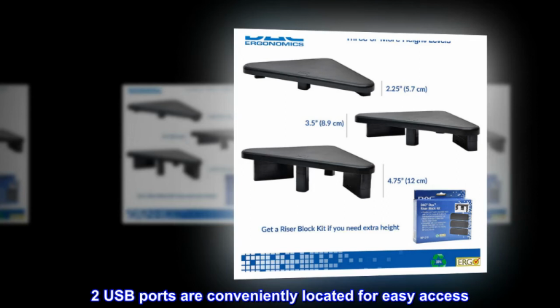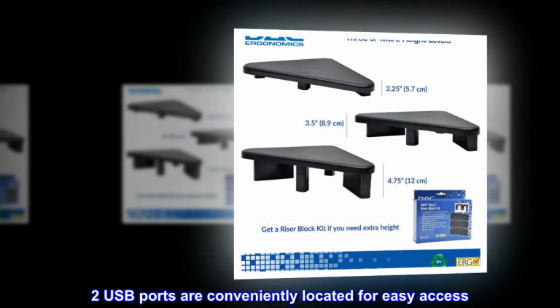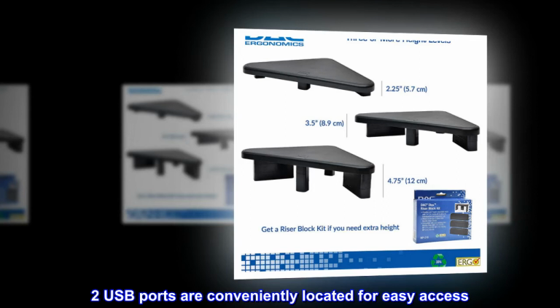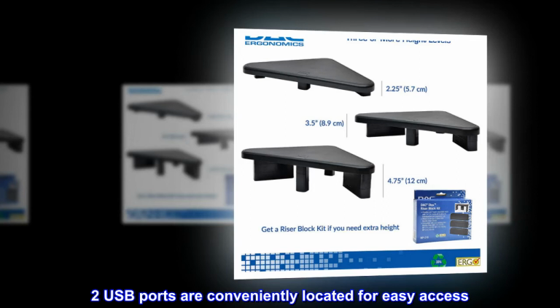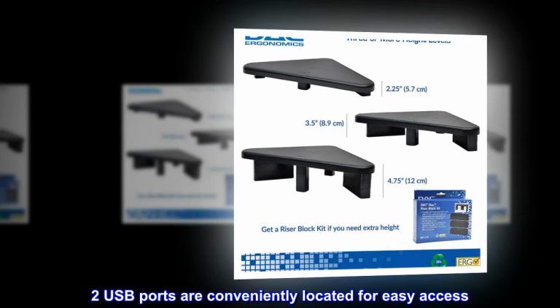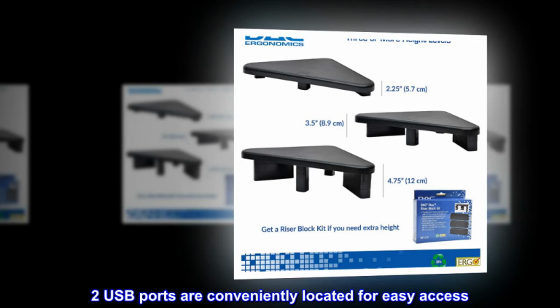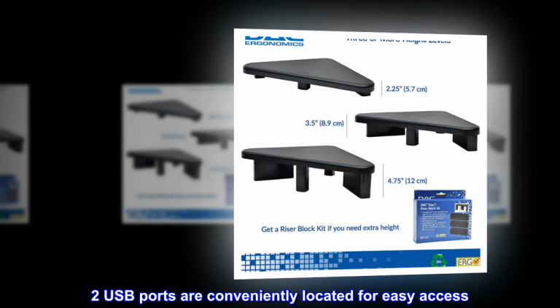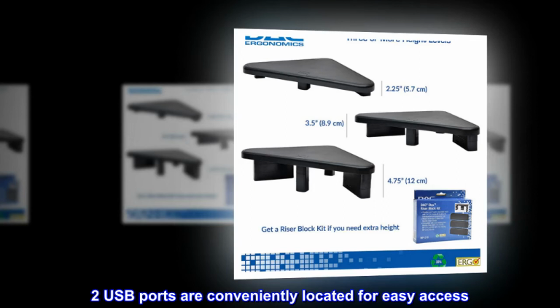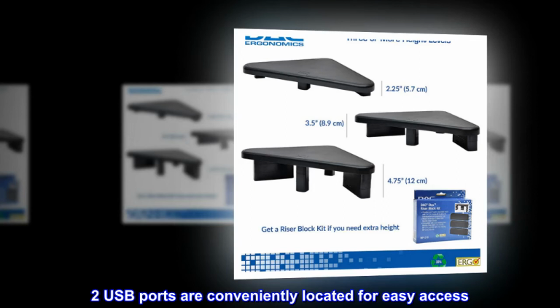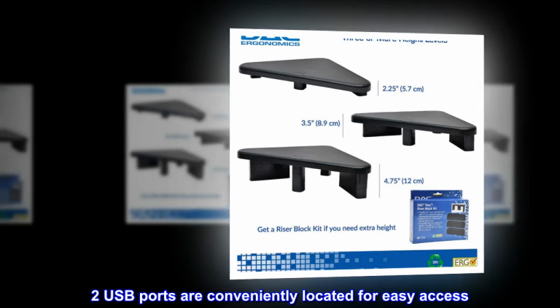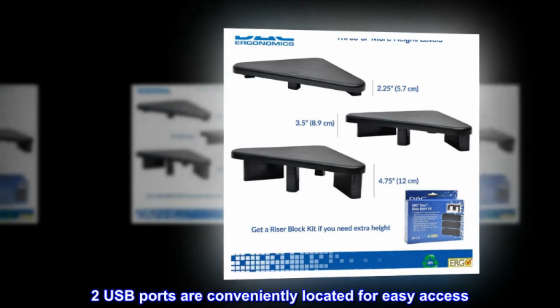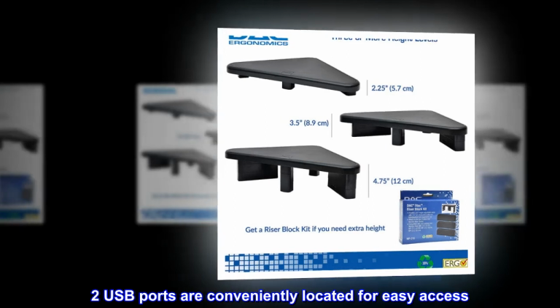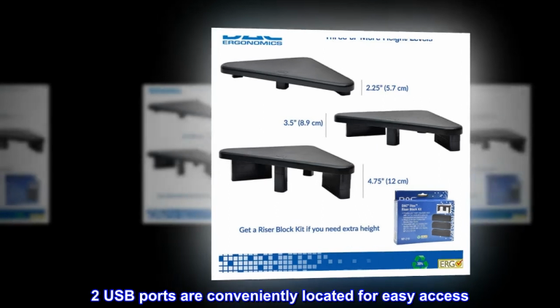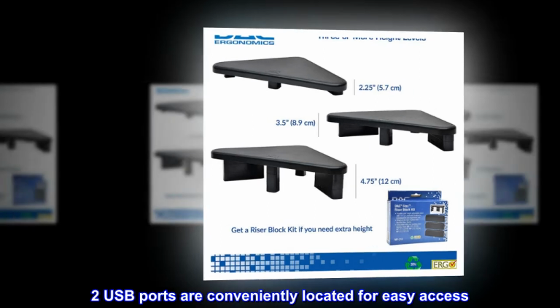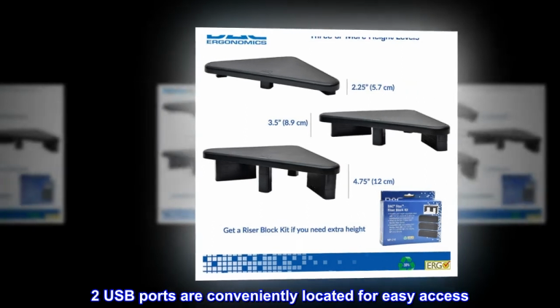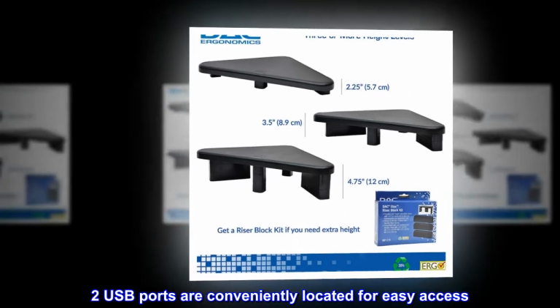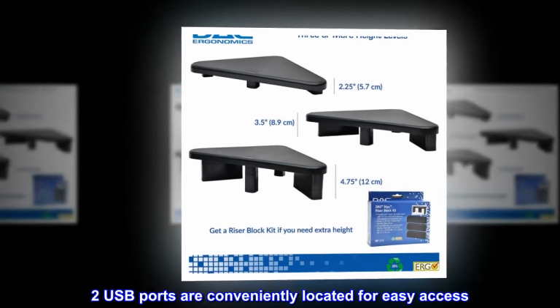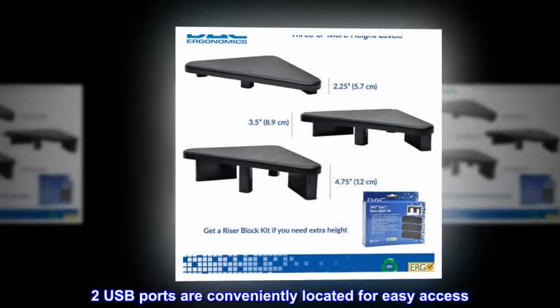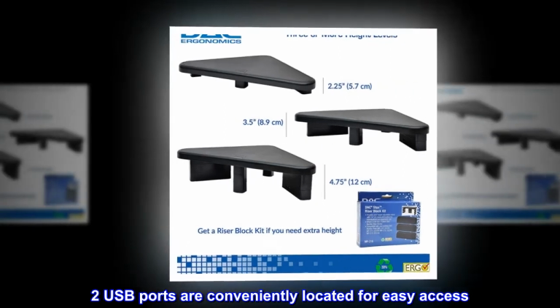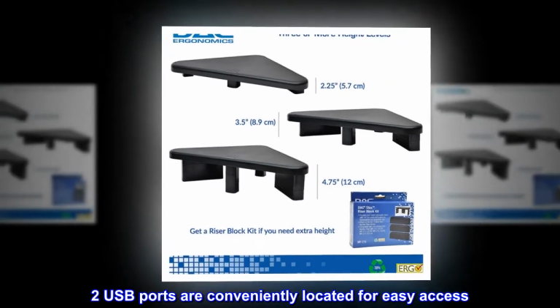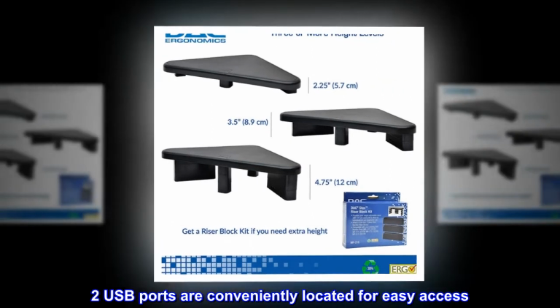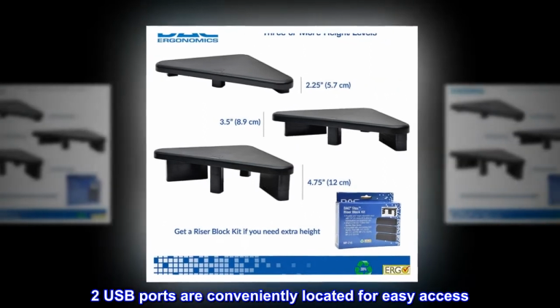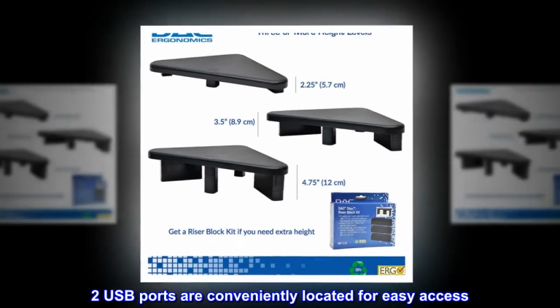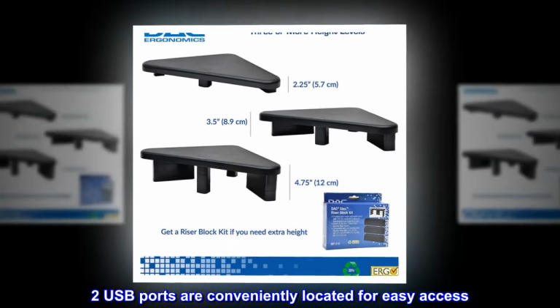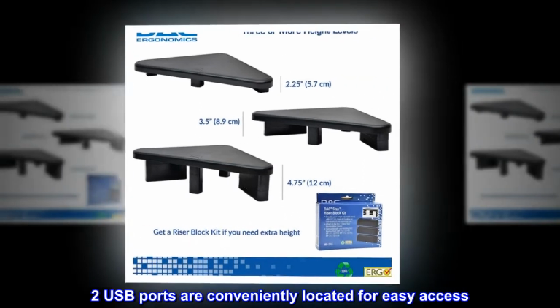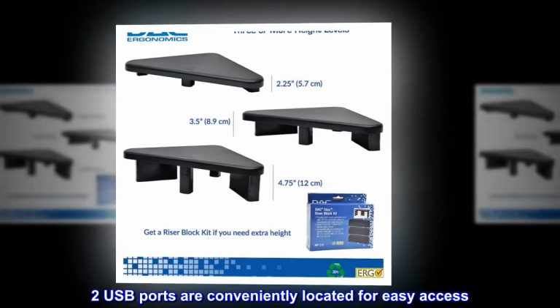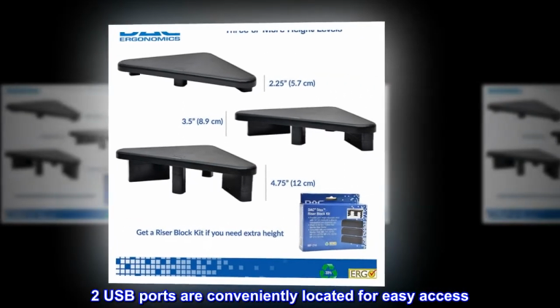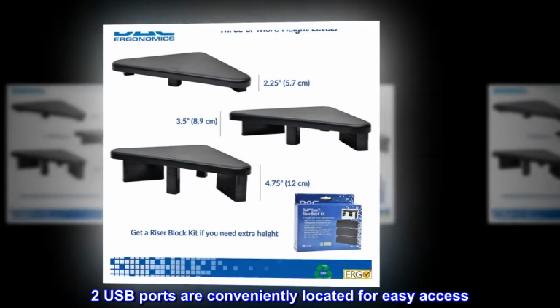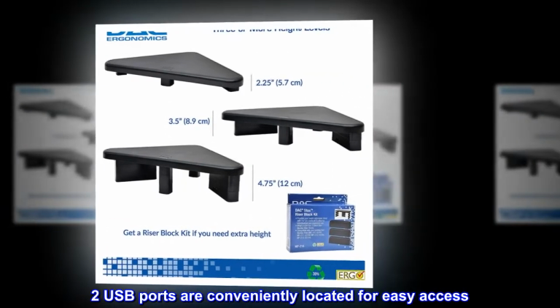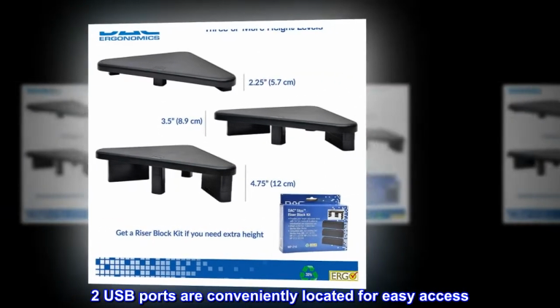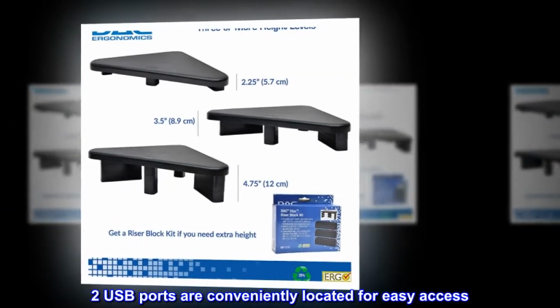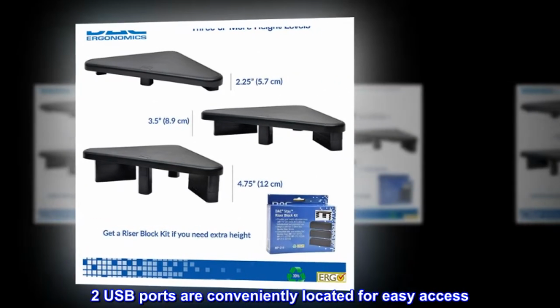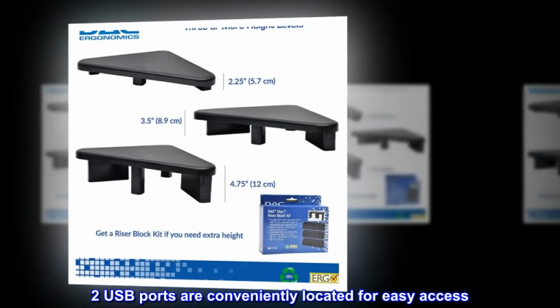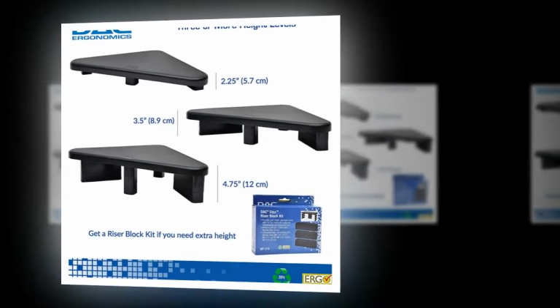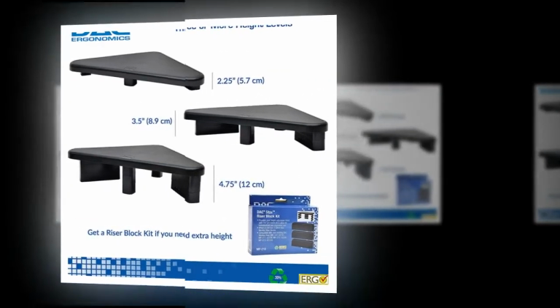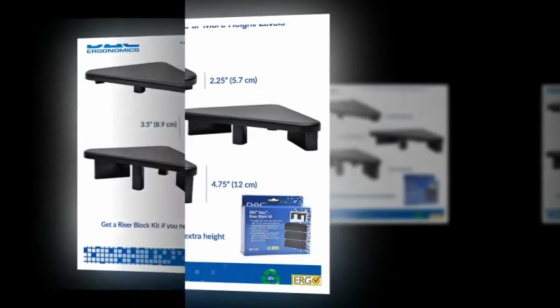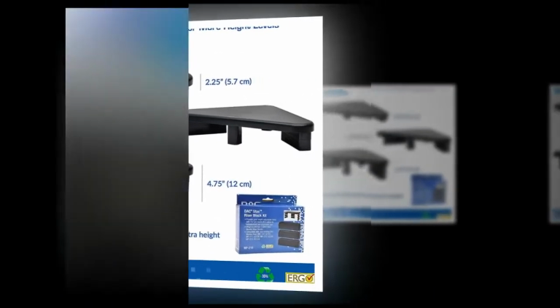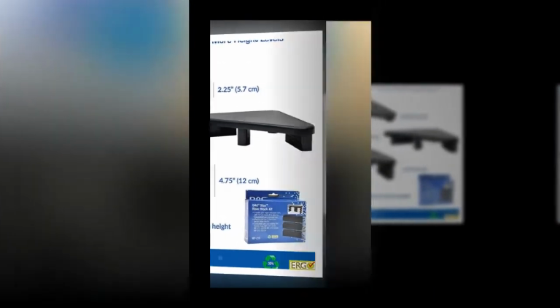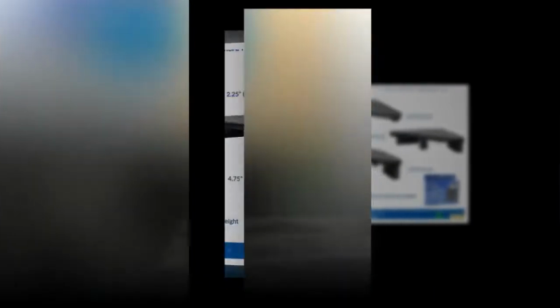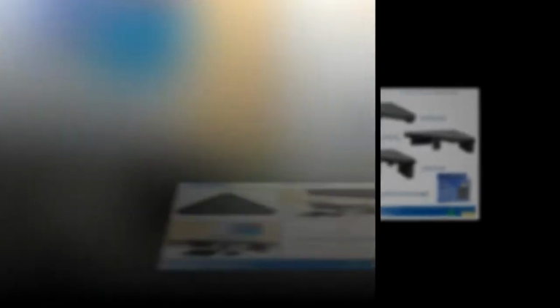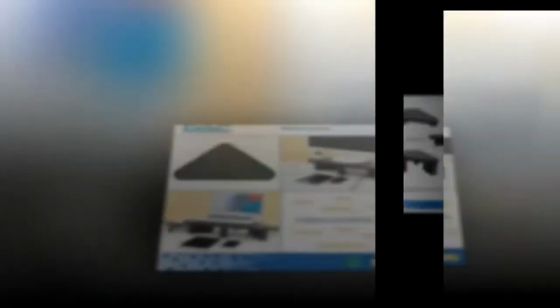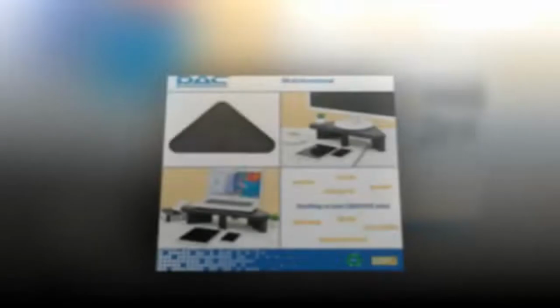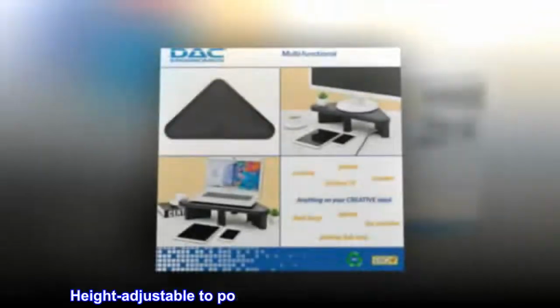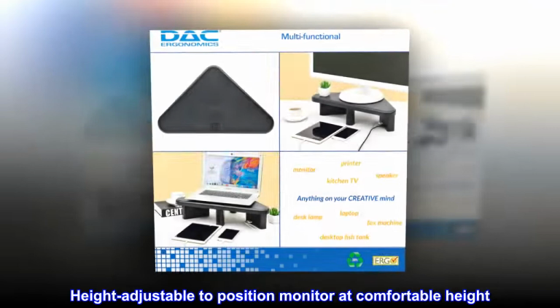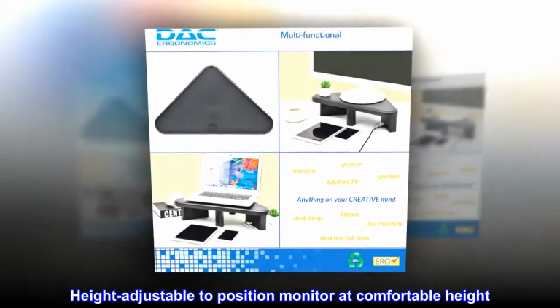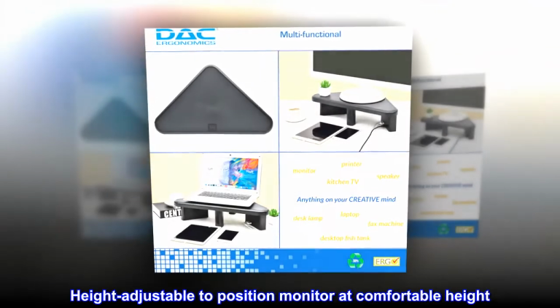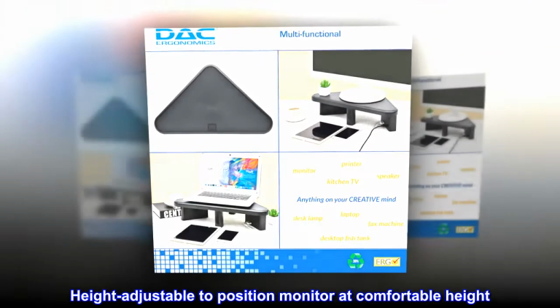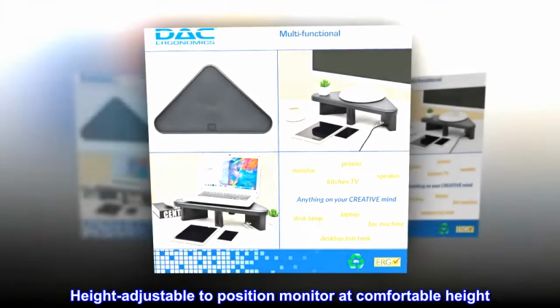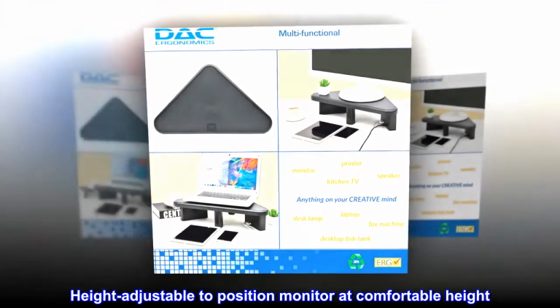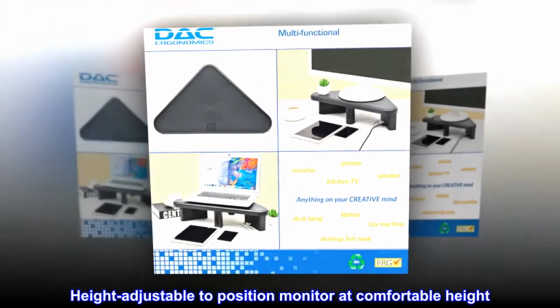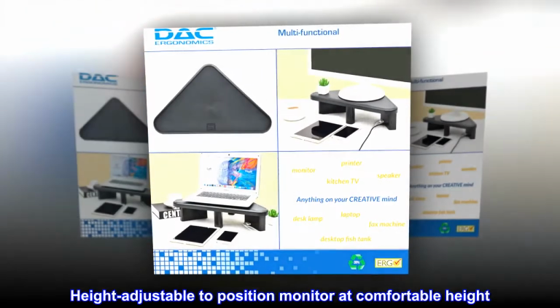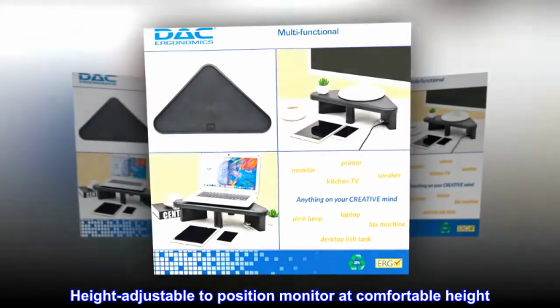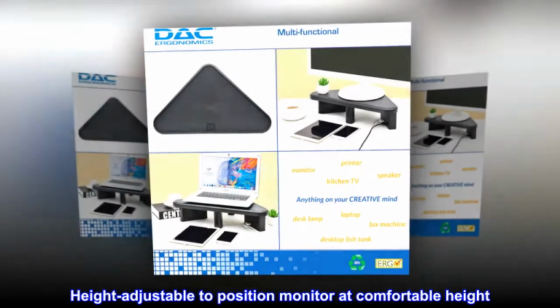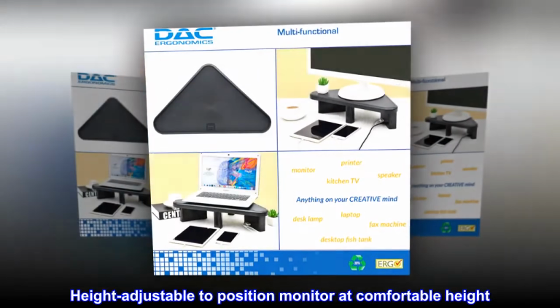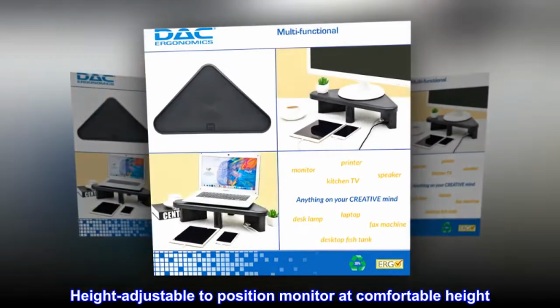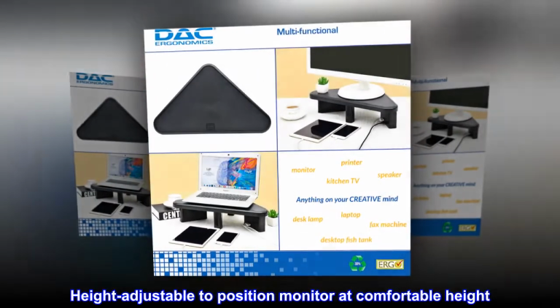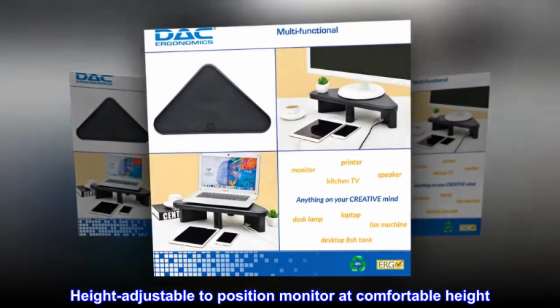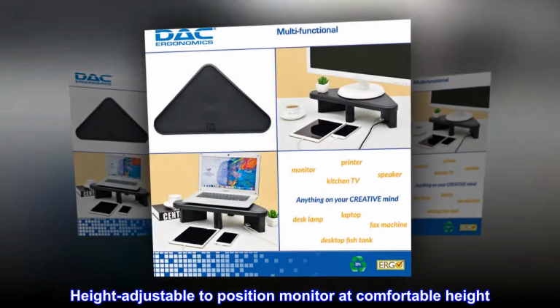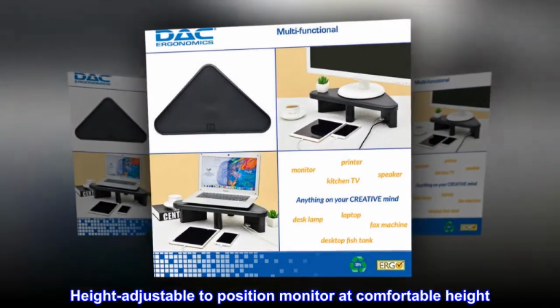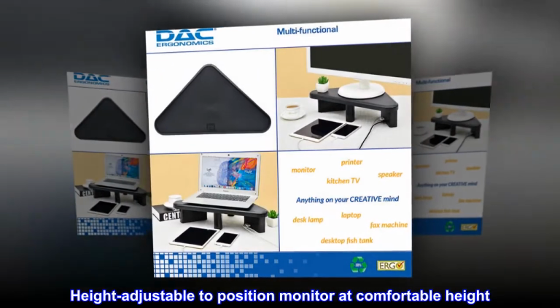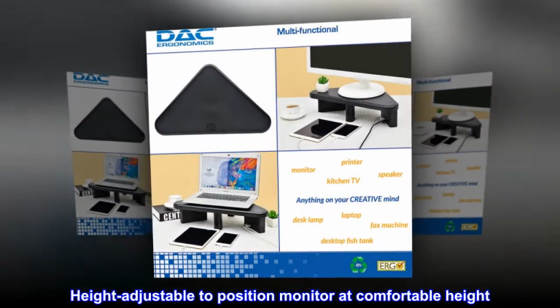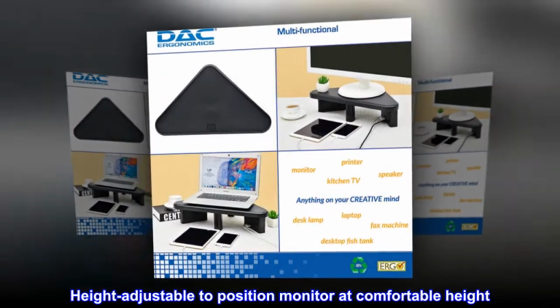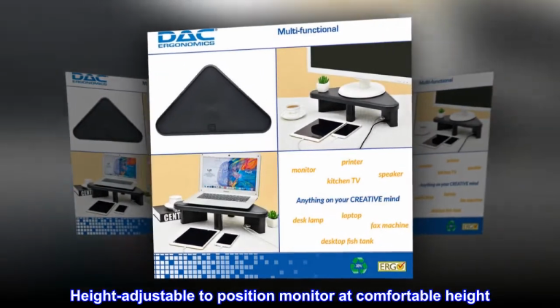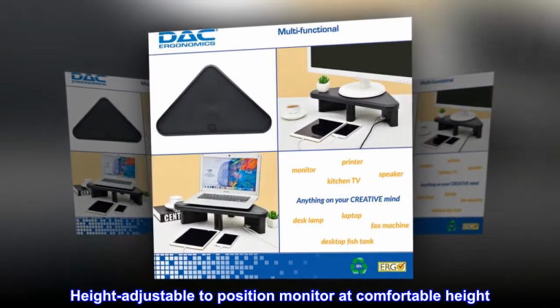Two USB ports are conveniently located for easy access. The stand is height adjustable to position your monitor at a comfortable height.